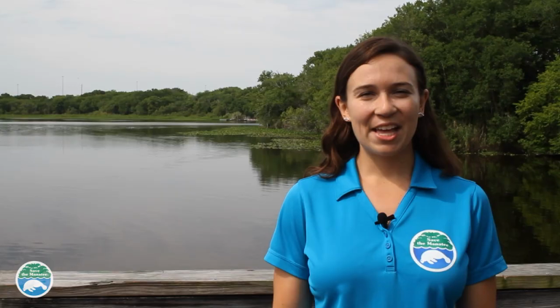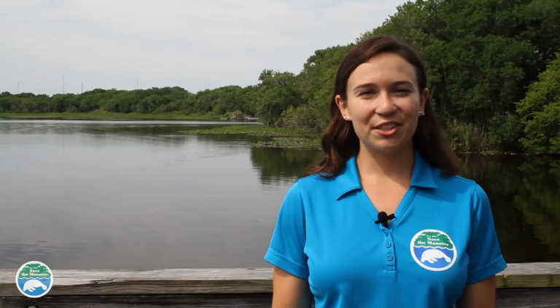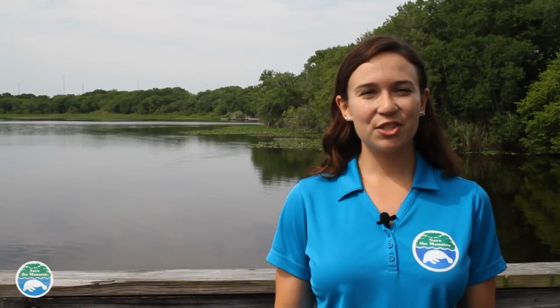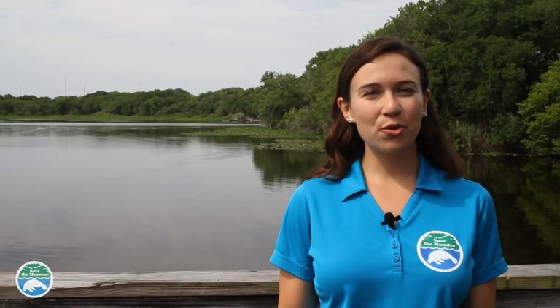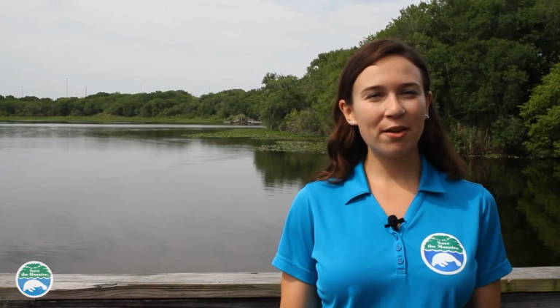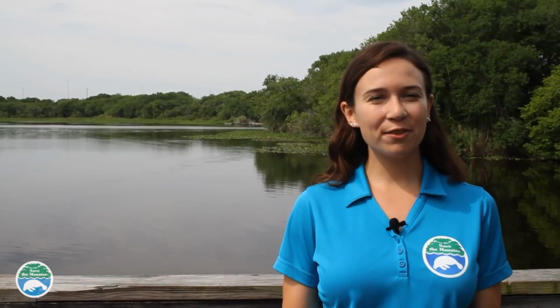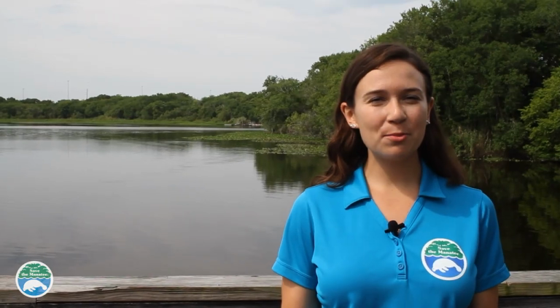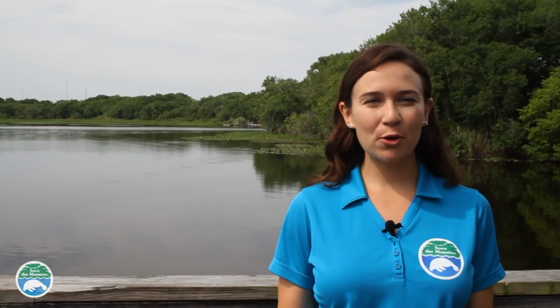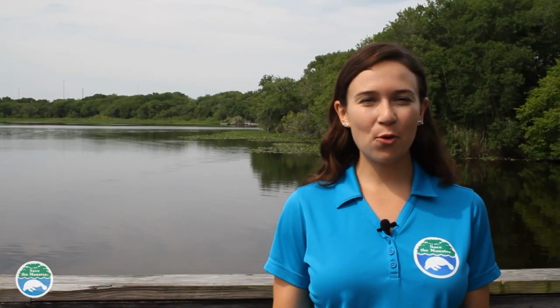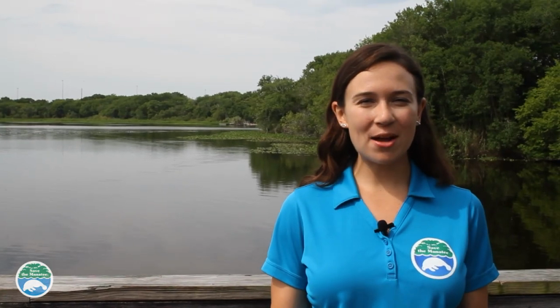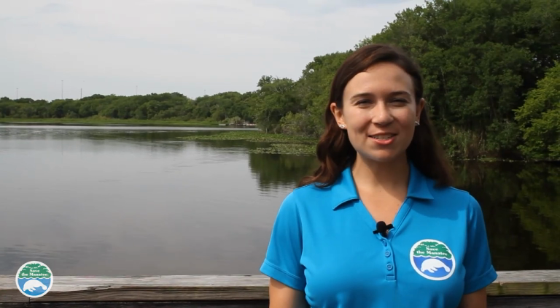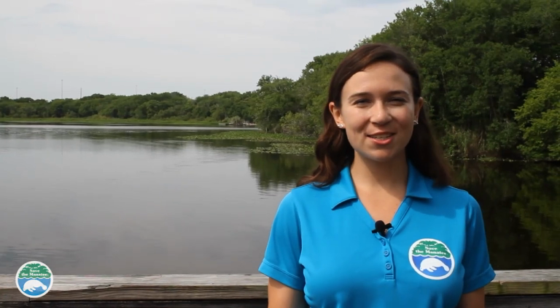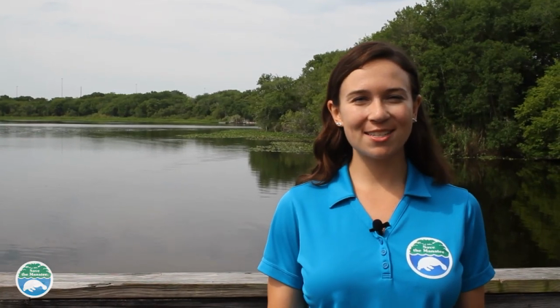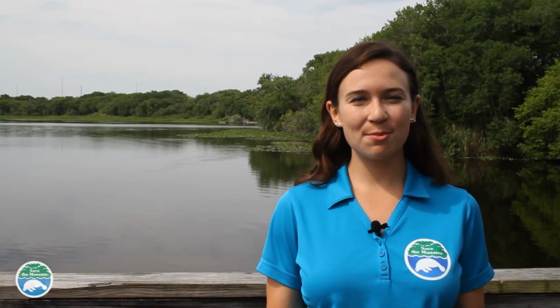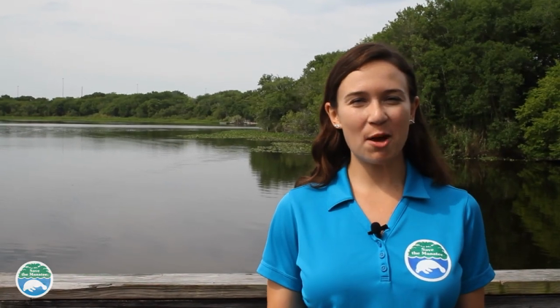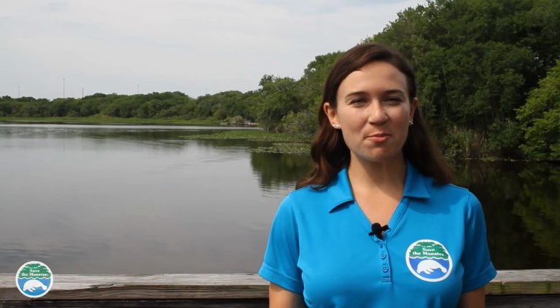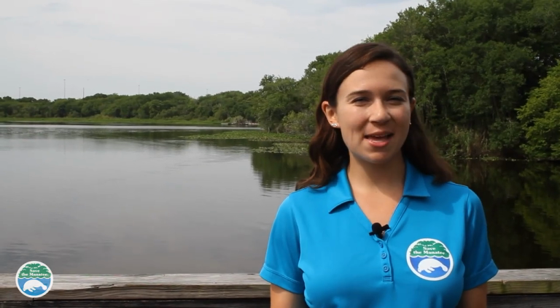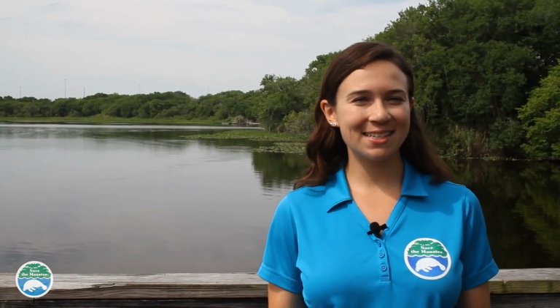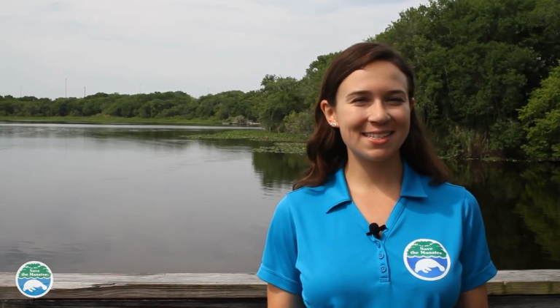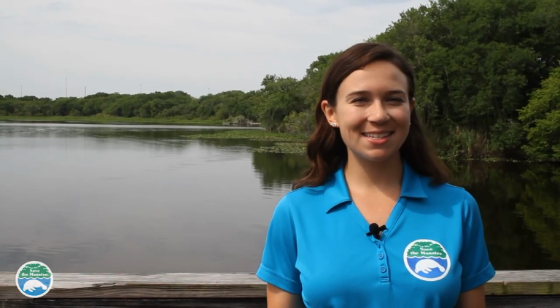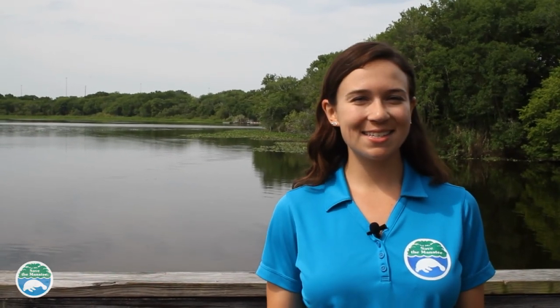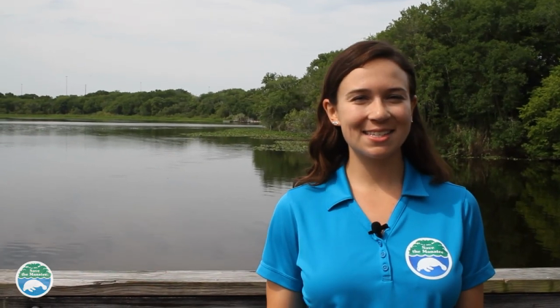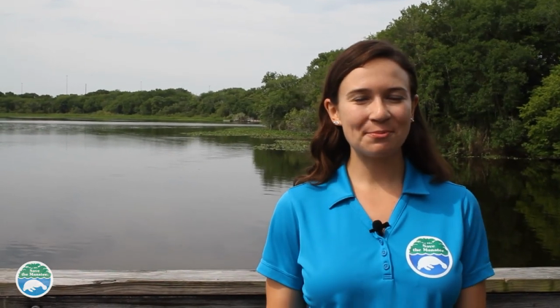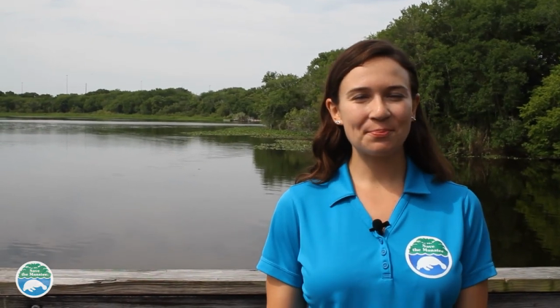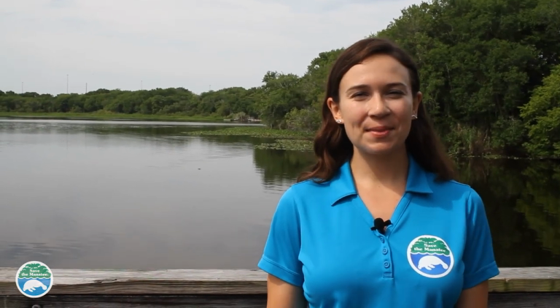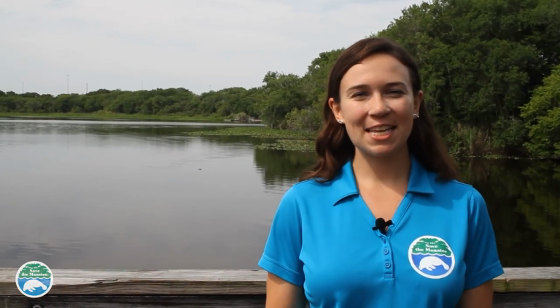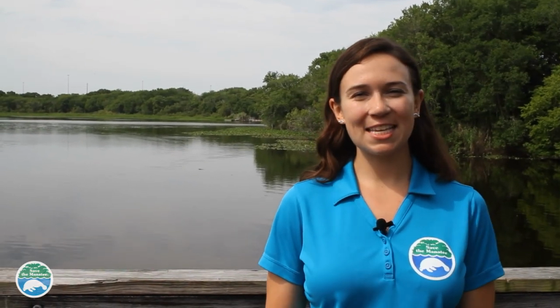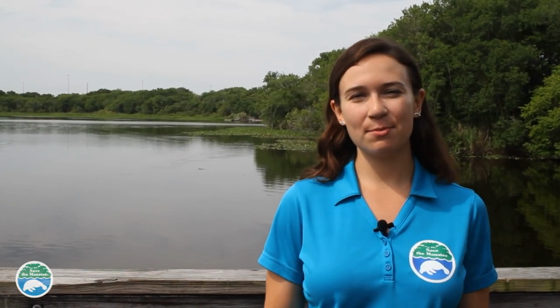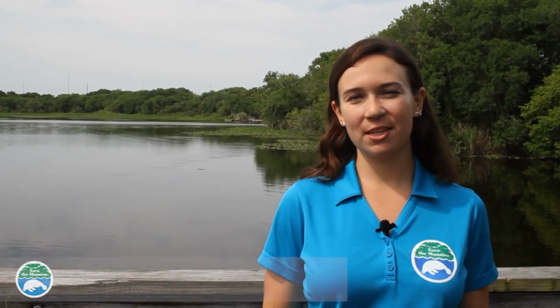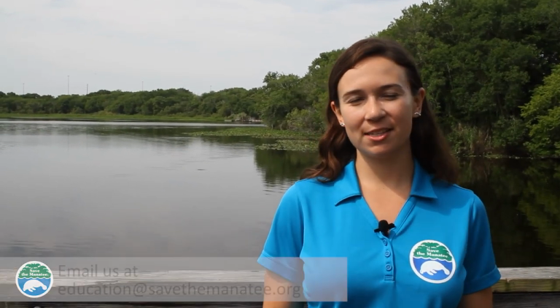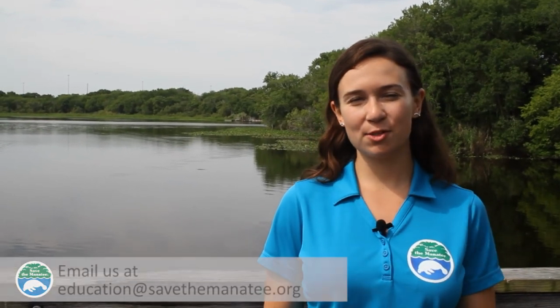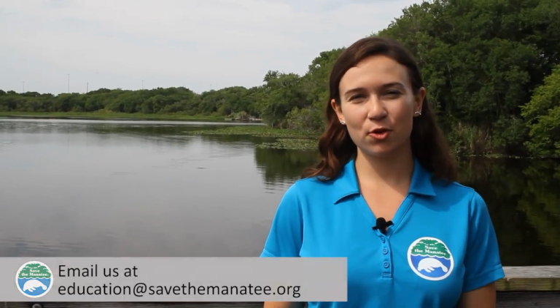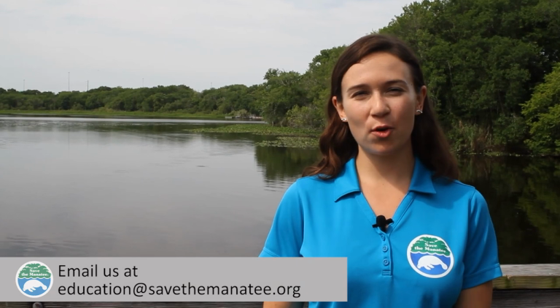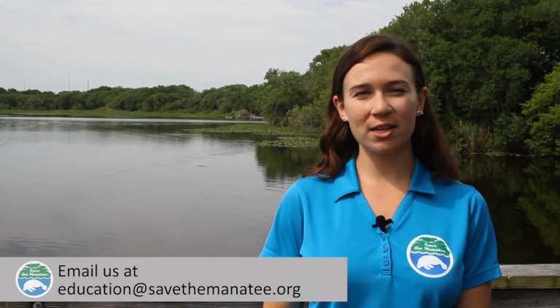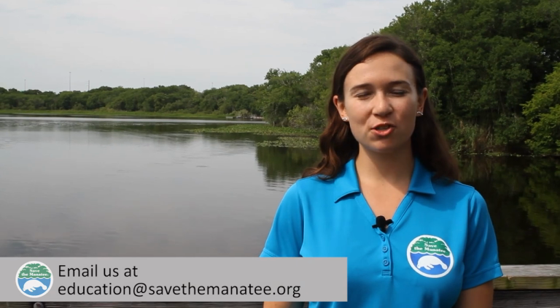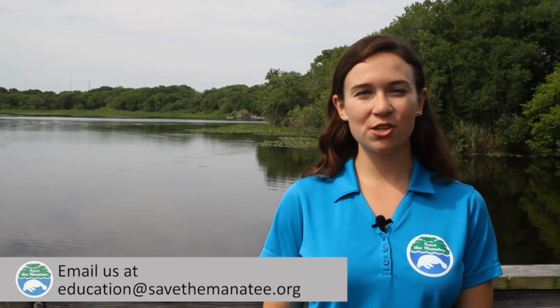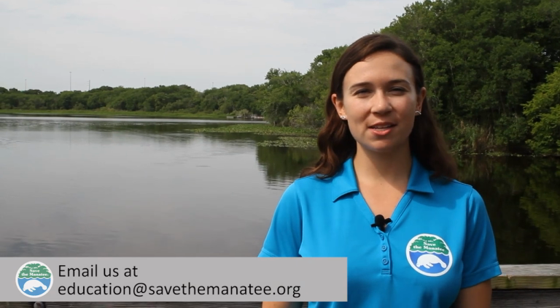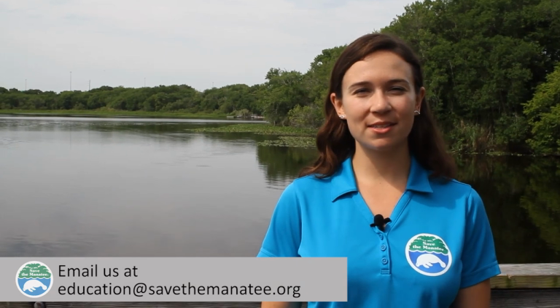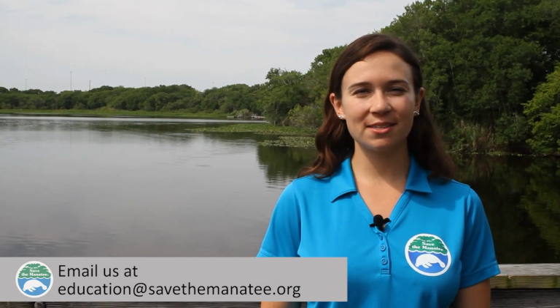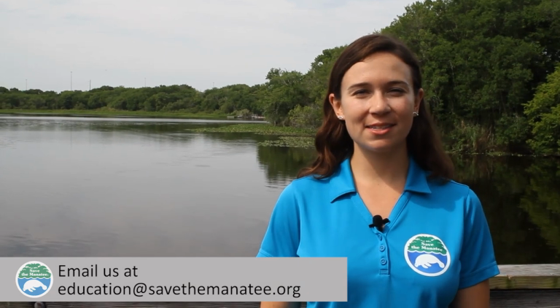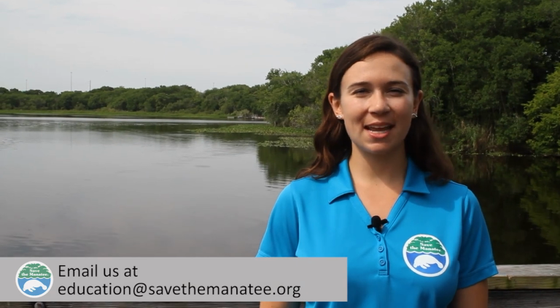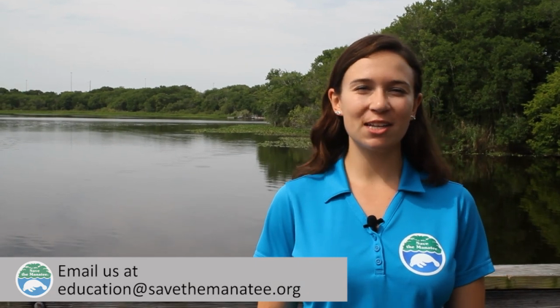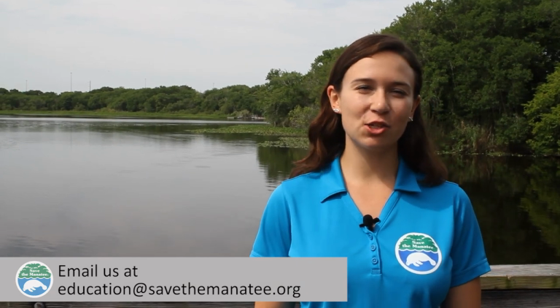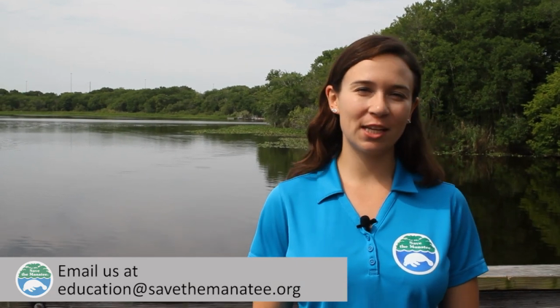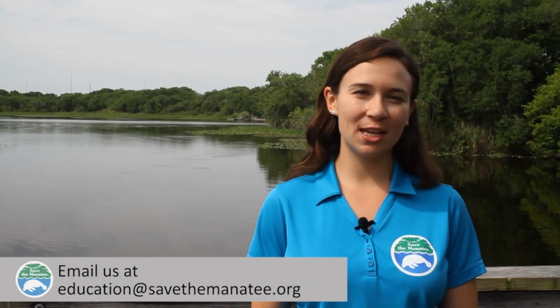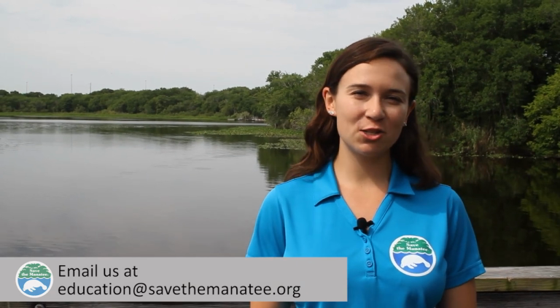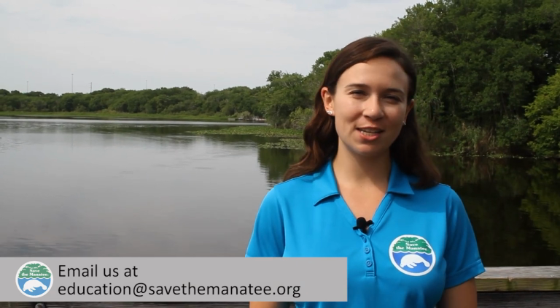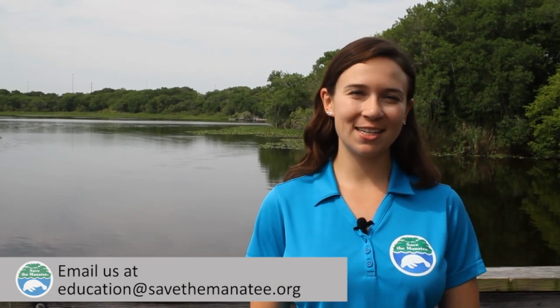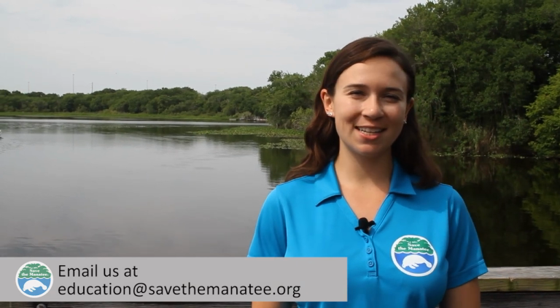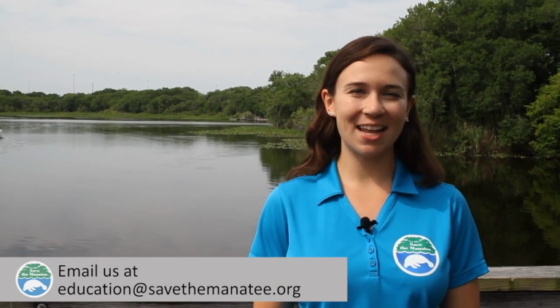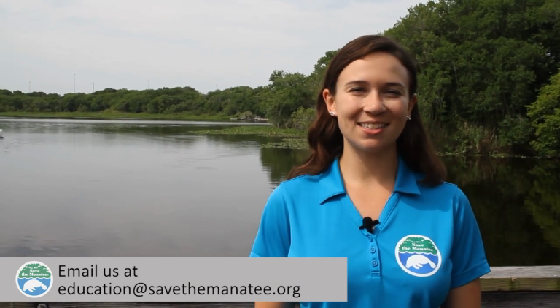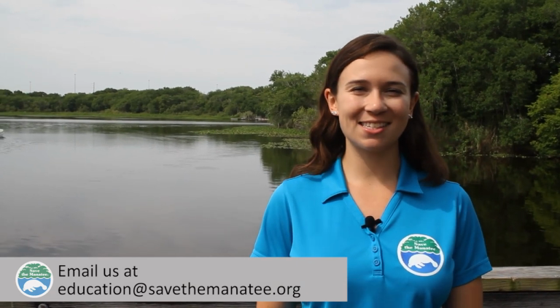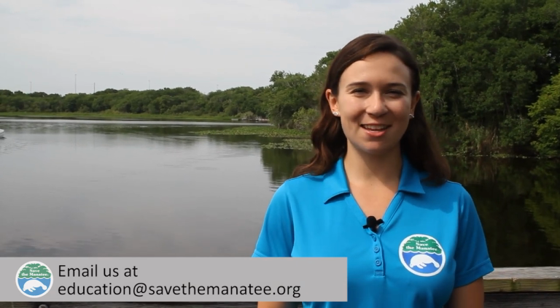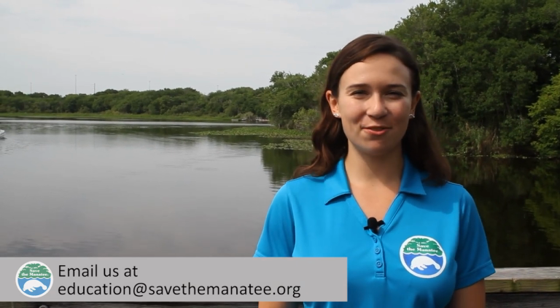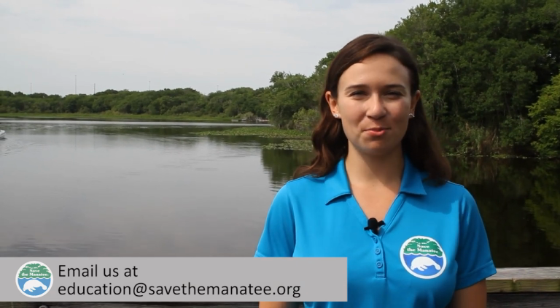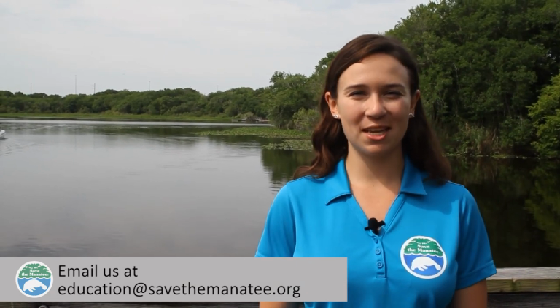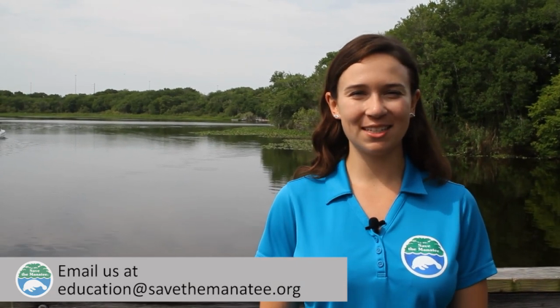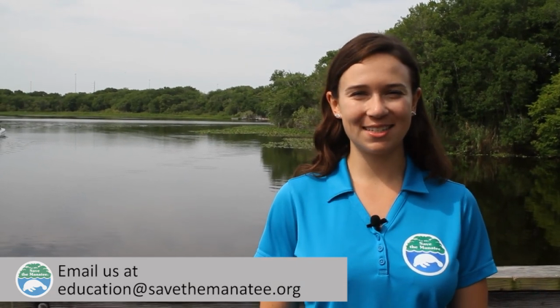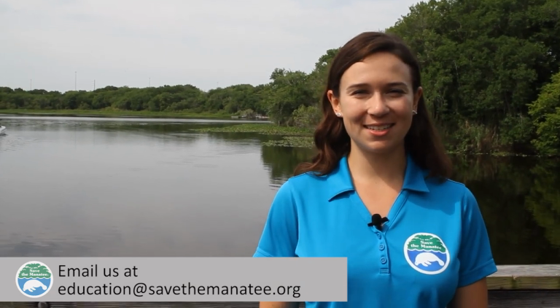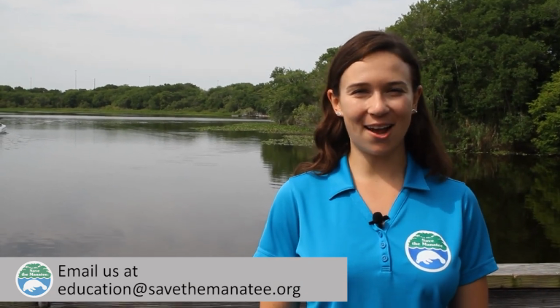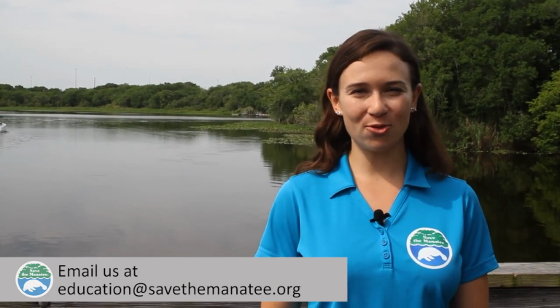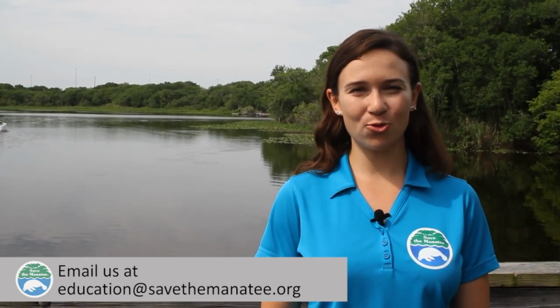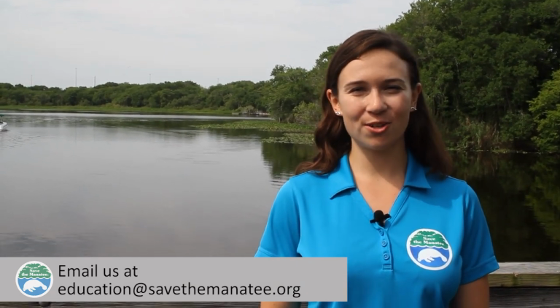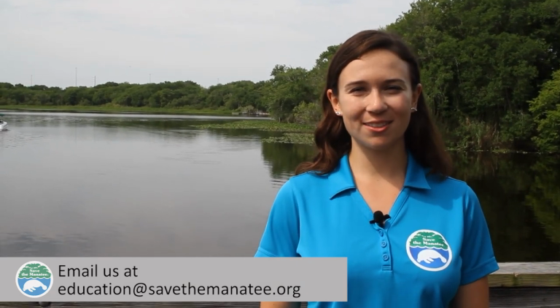Do you have any more questions about manatees? Email us your questions to education at savethemanatee.org.